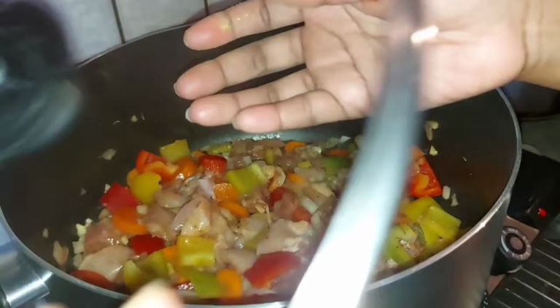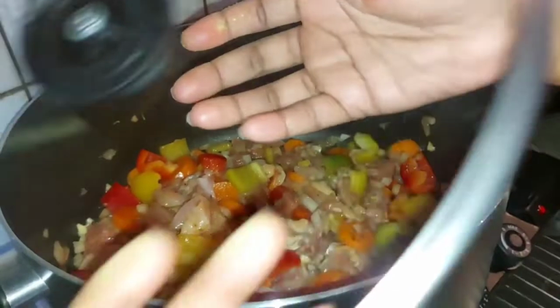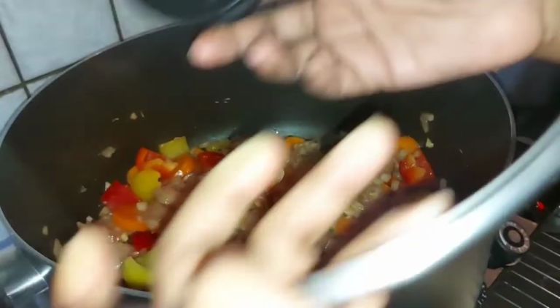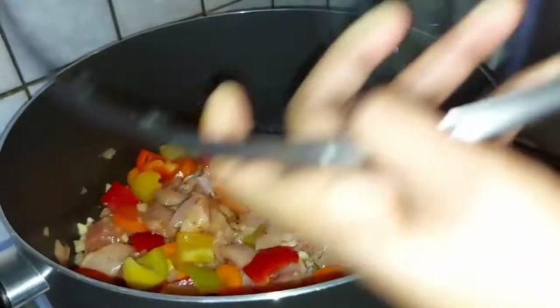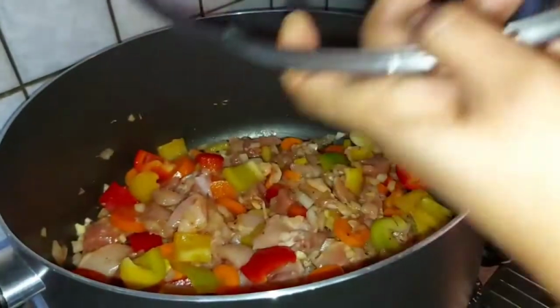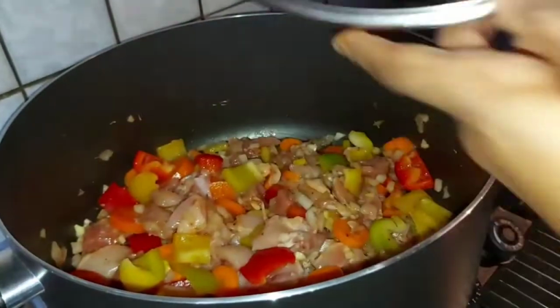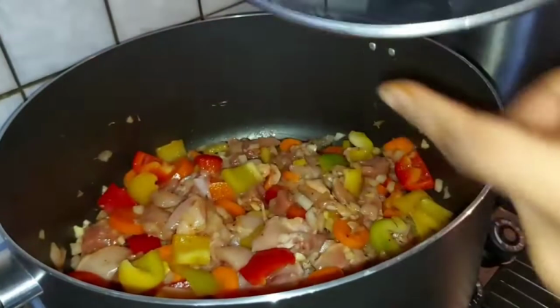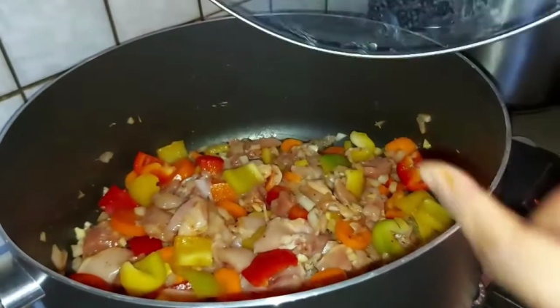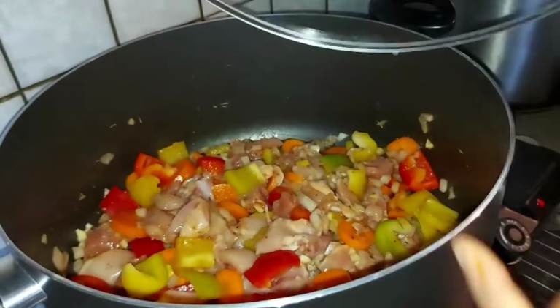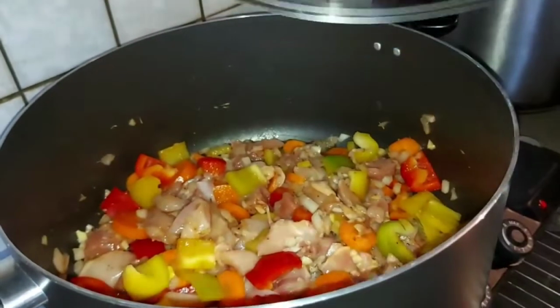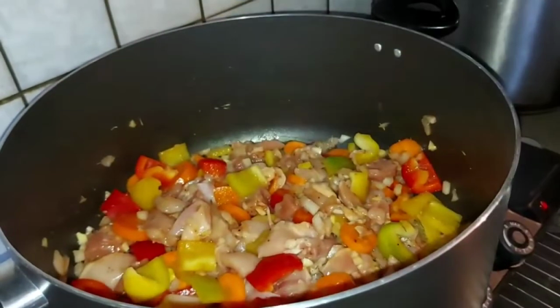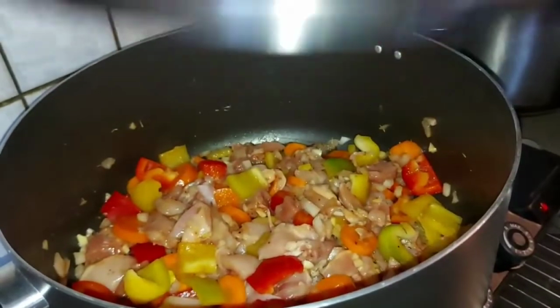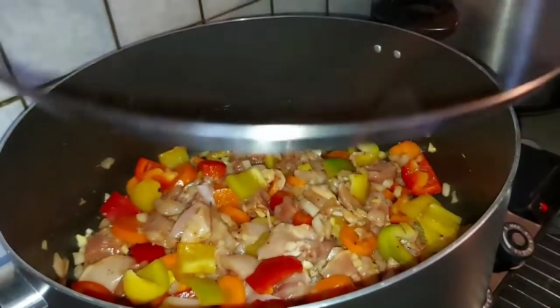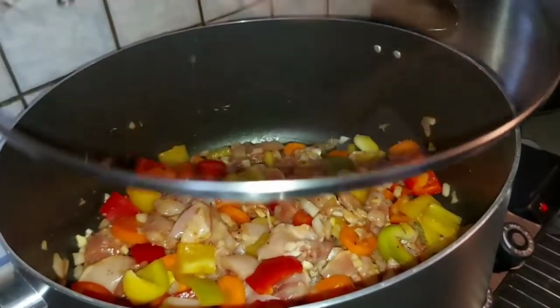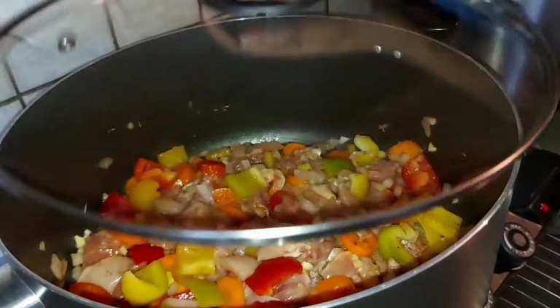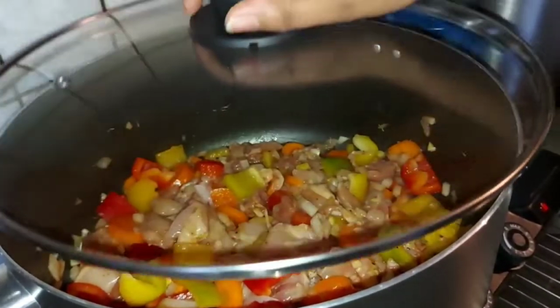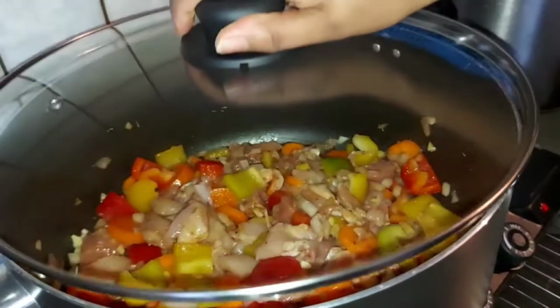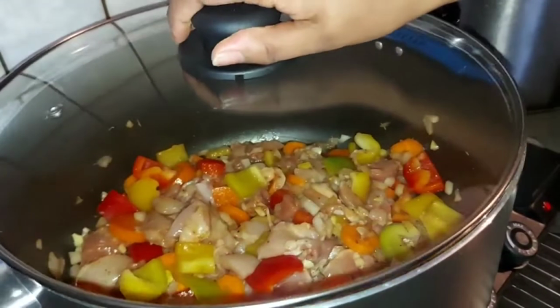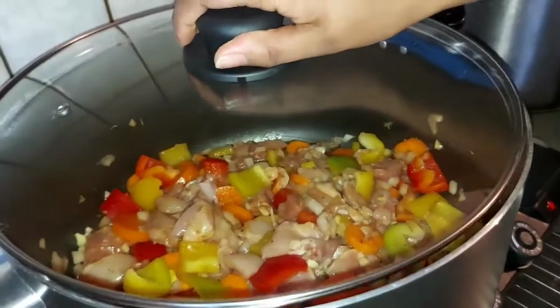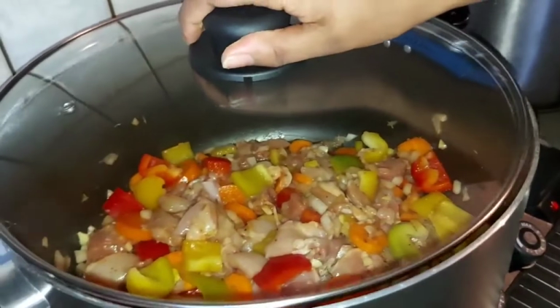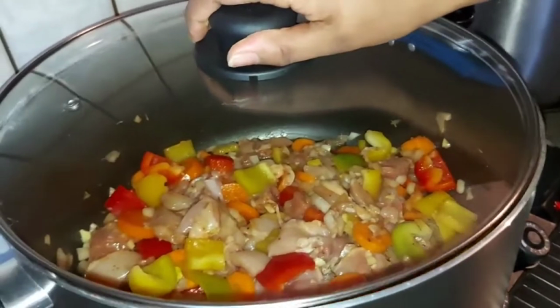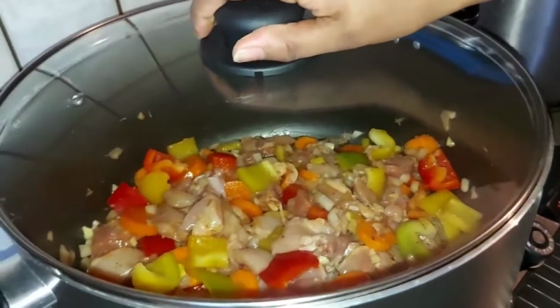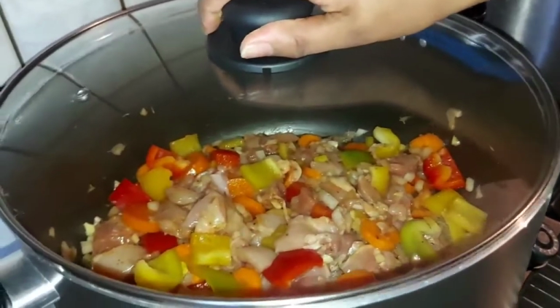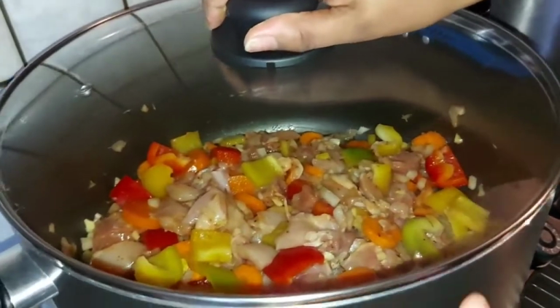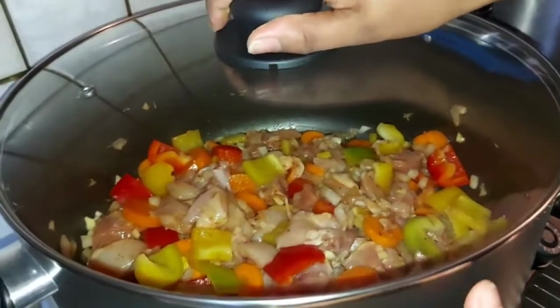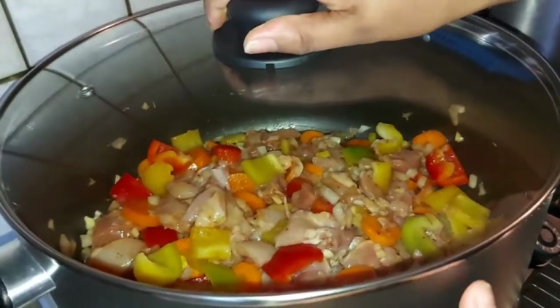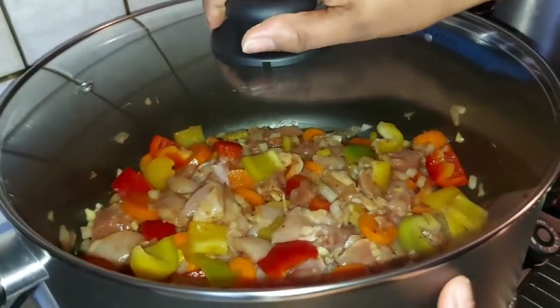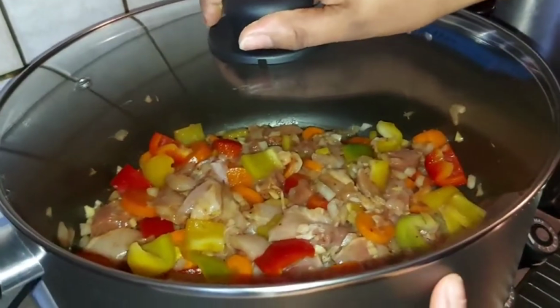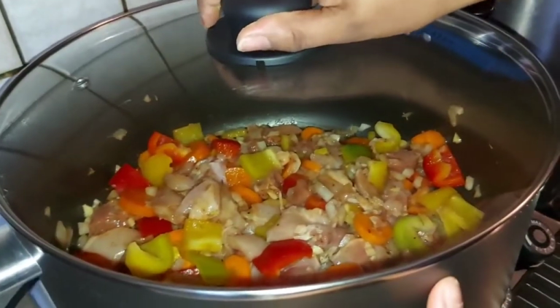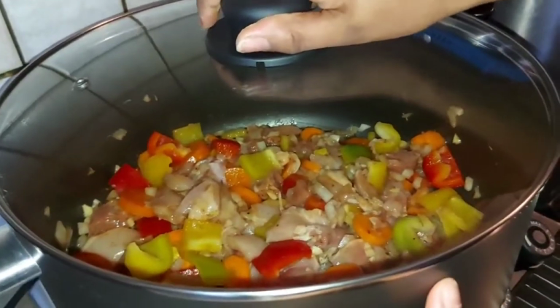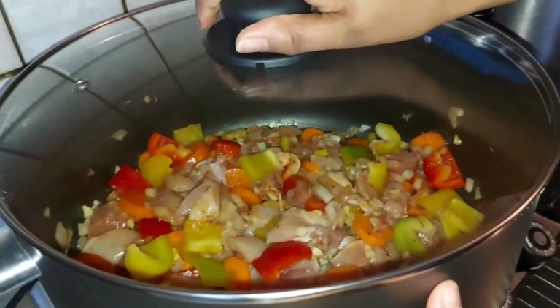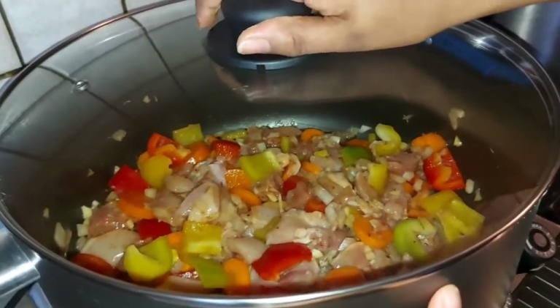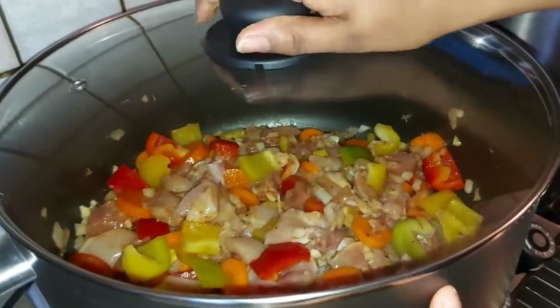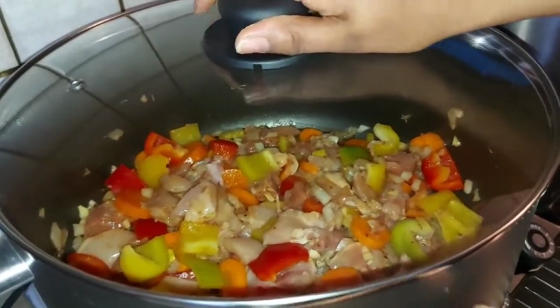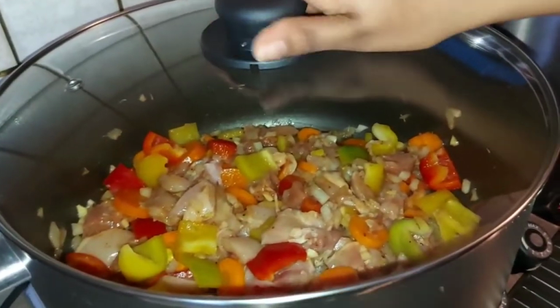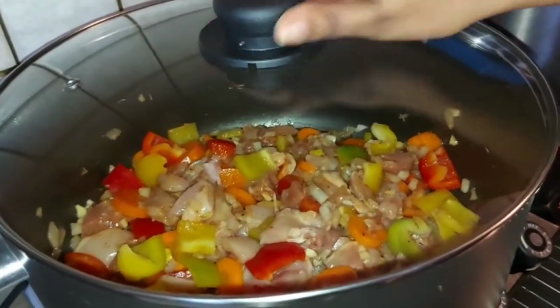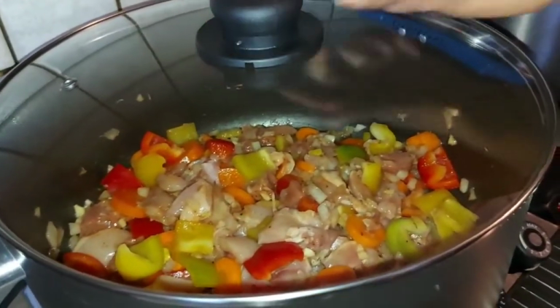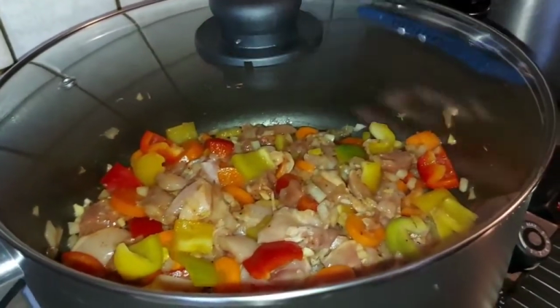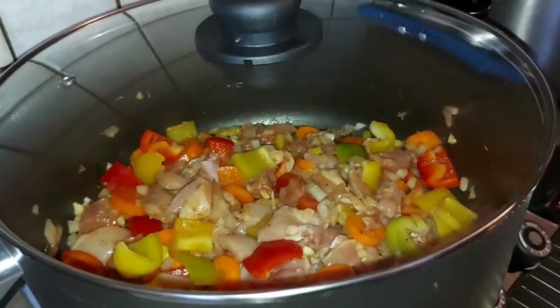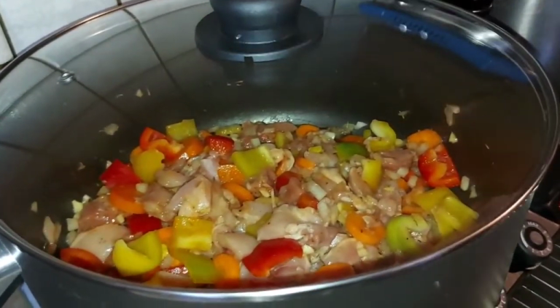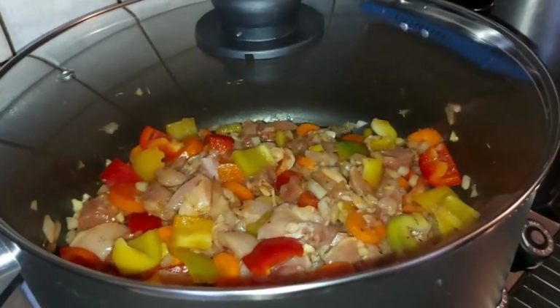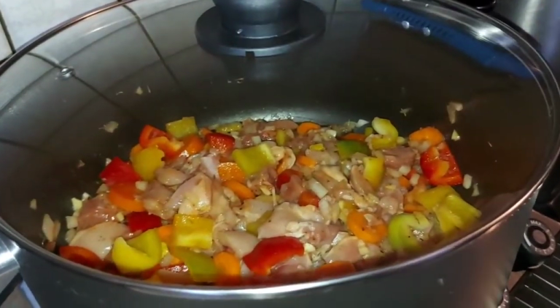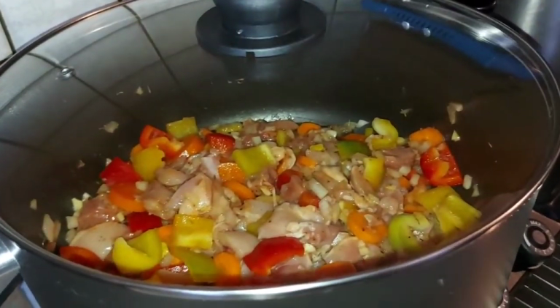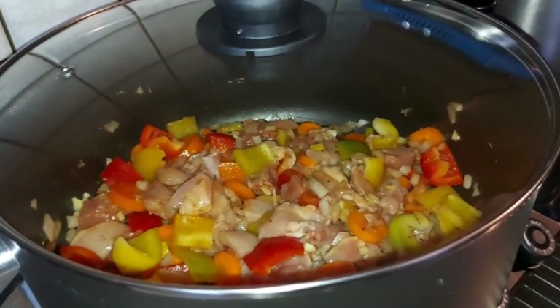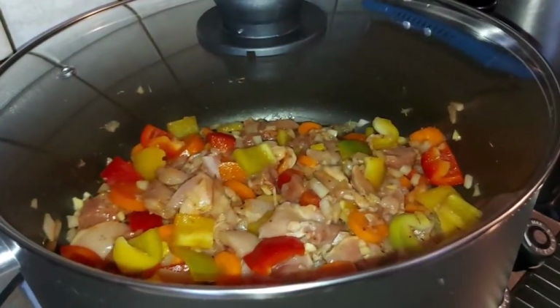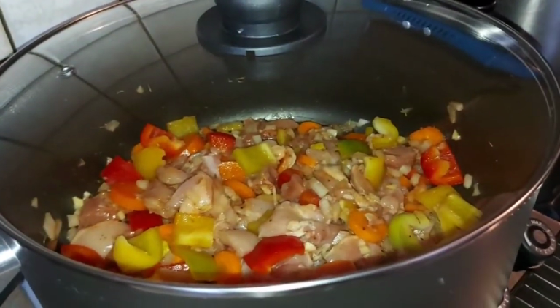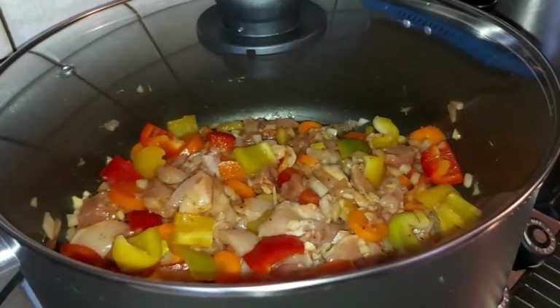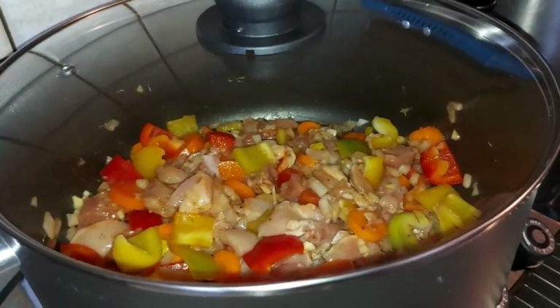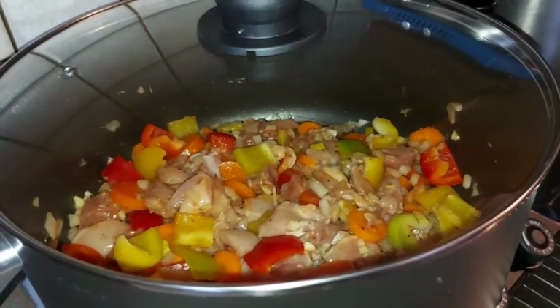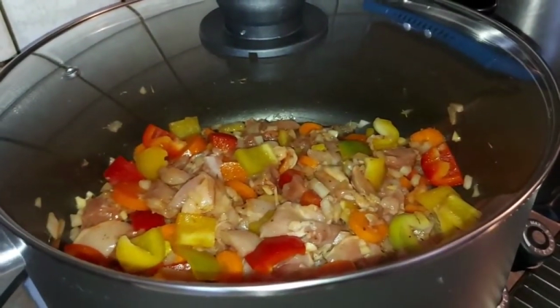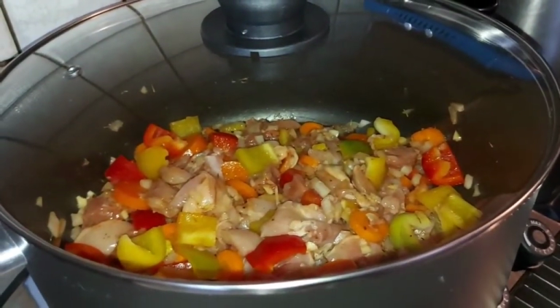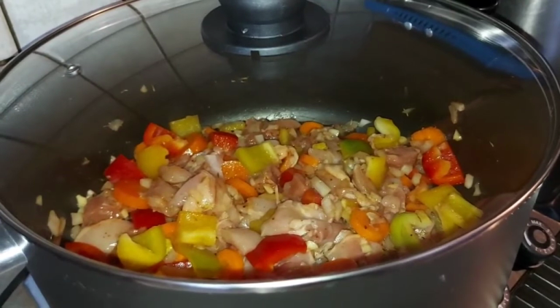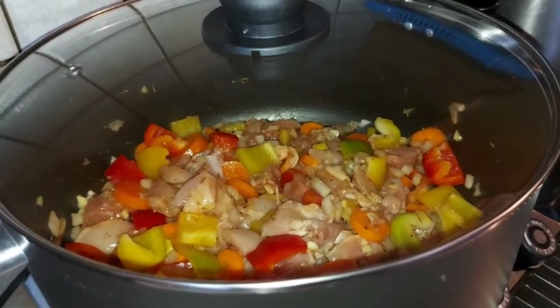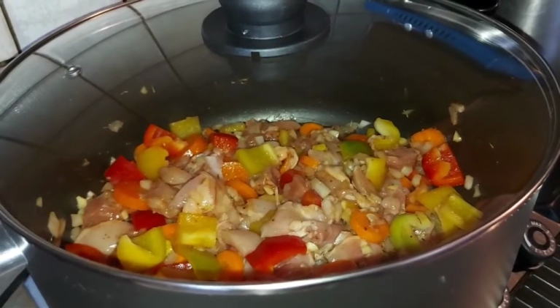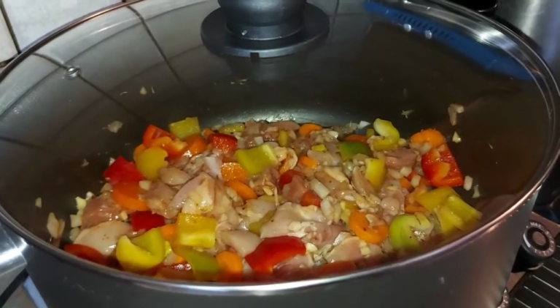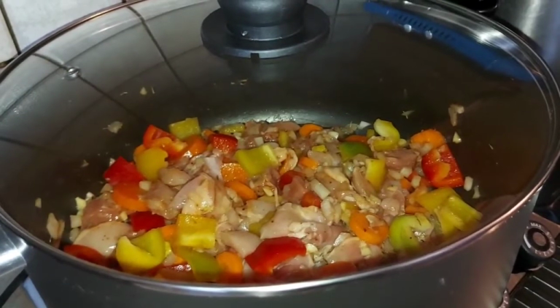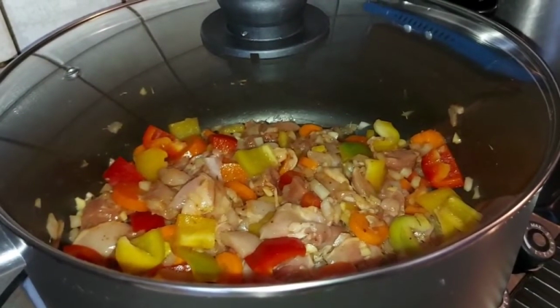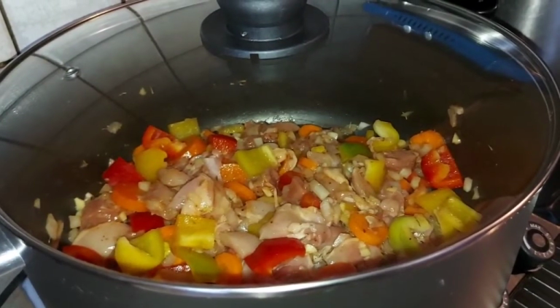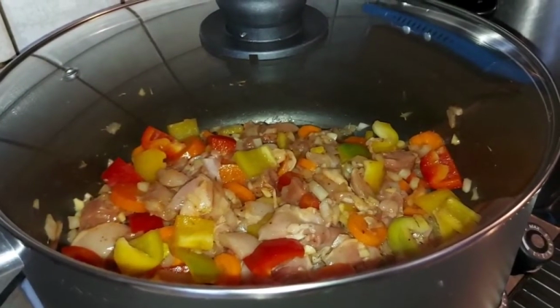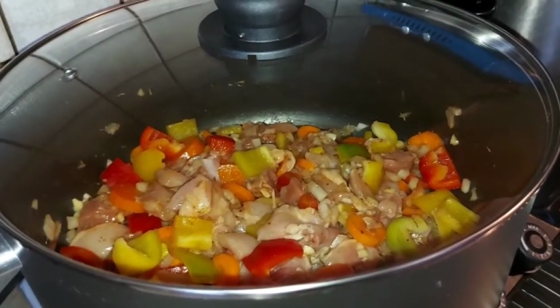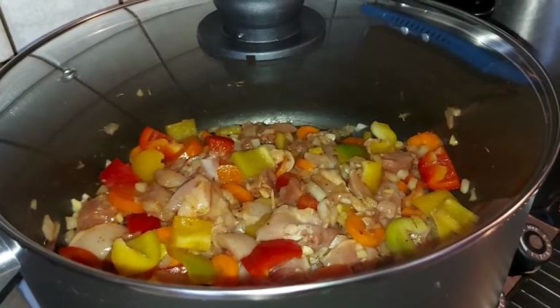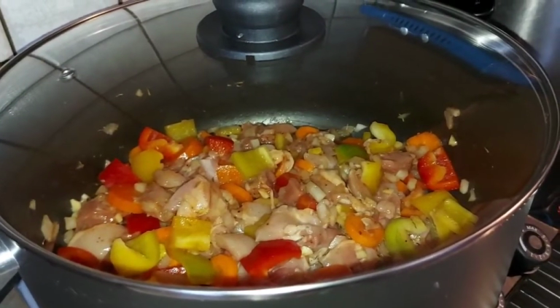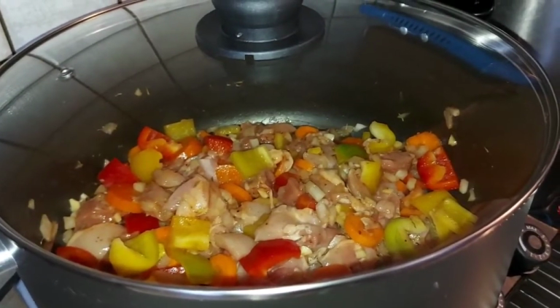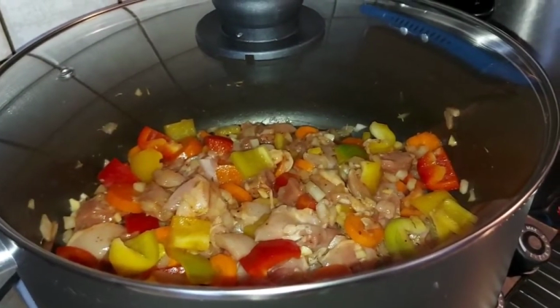Too much — so we're just gonna let this steam for a bit, boil.